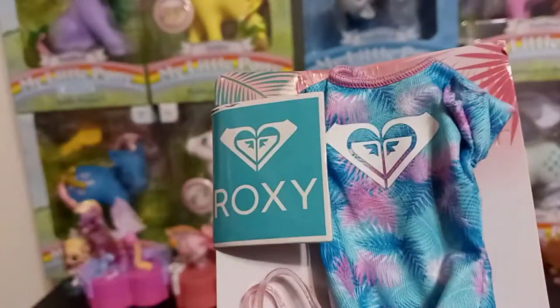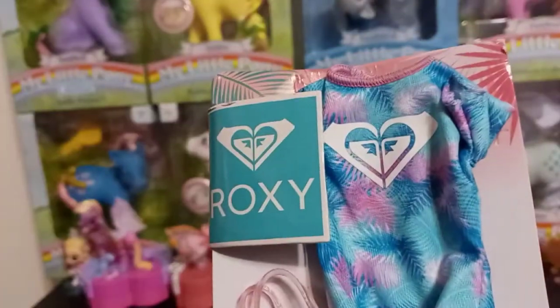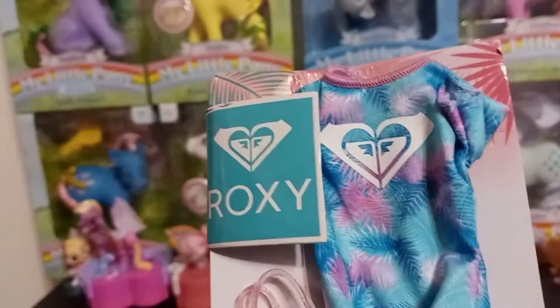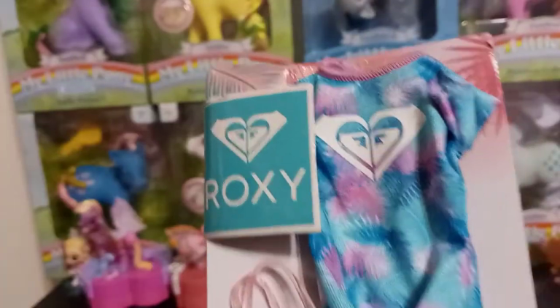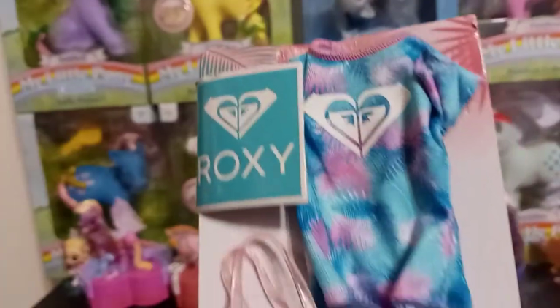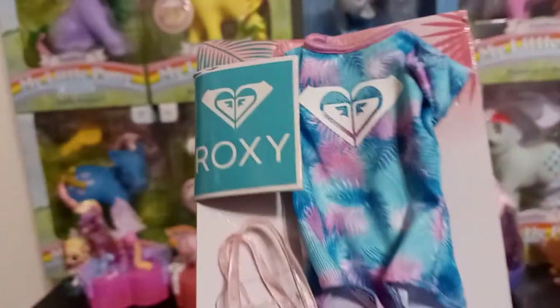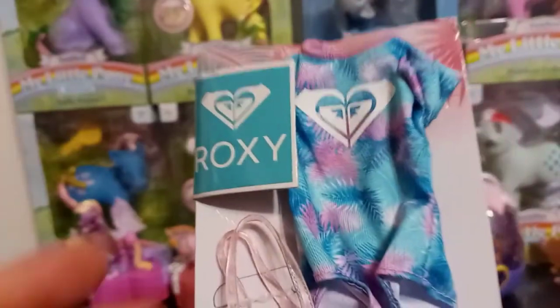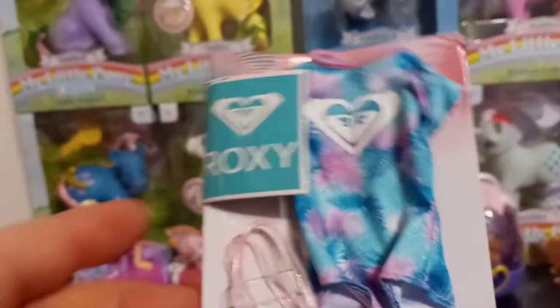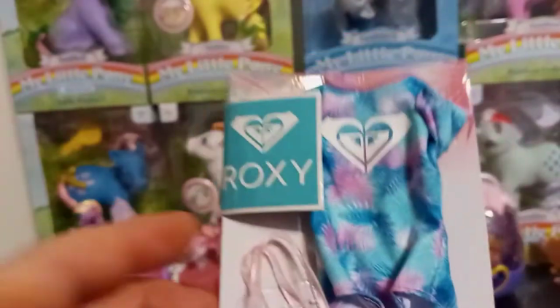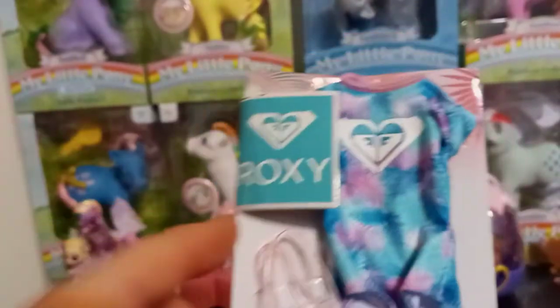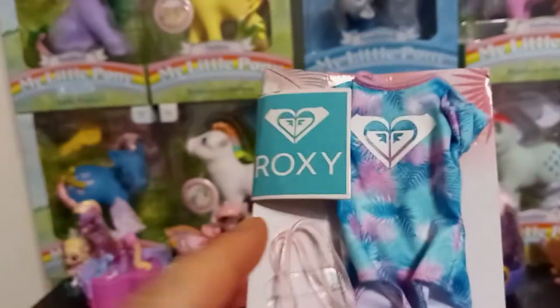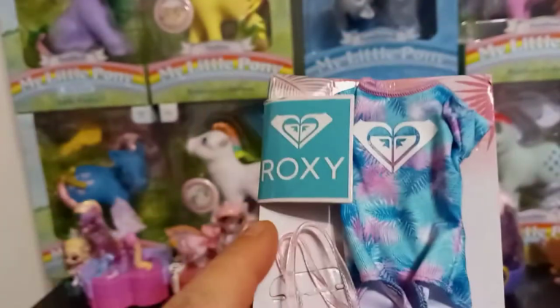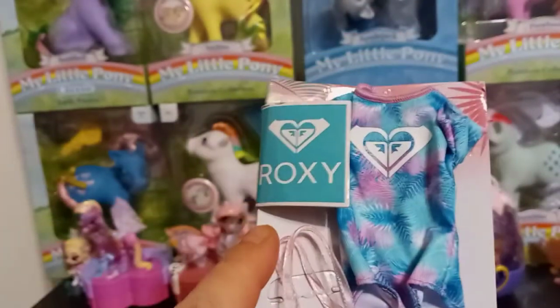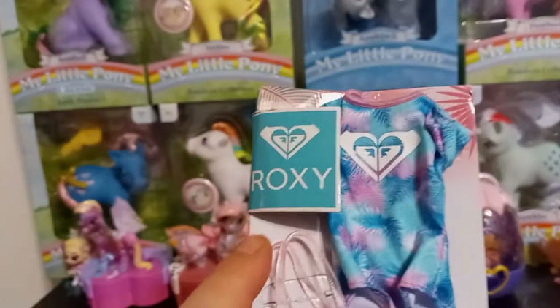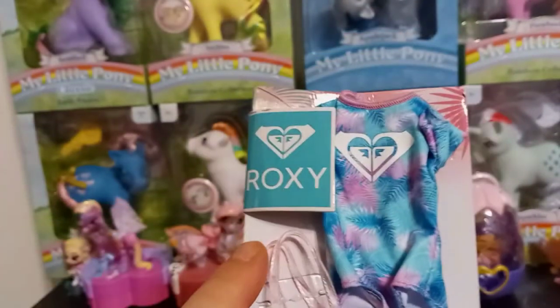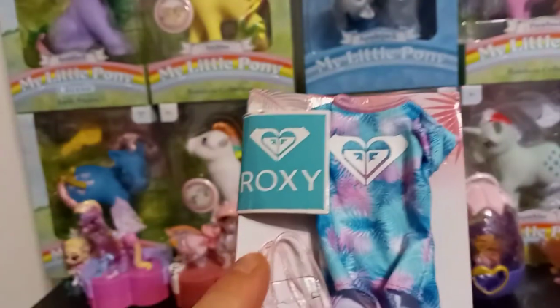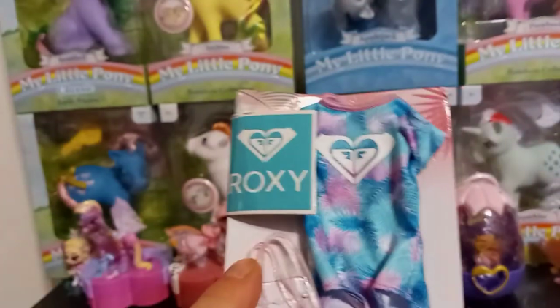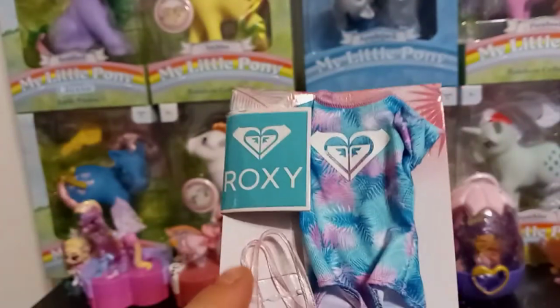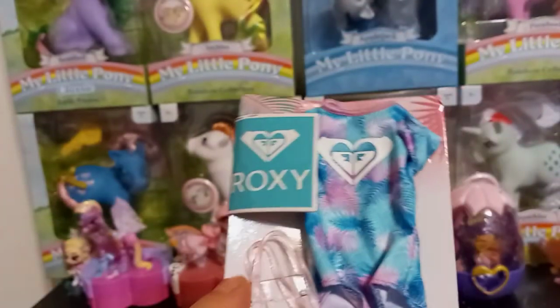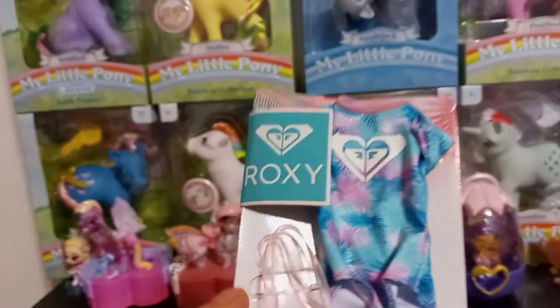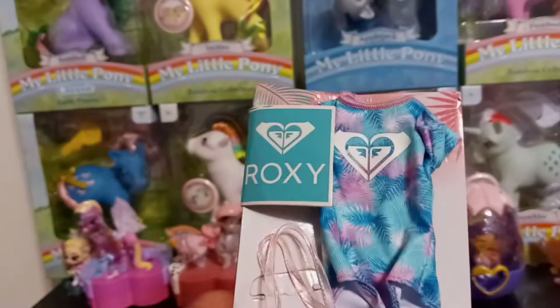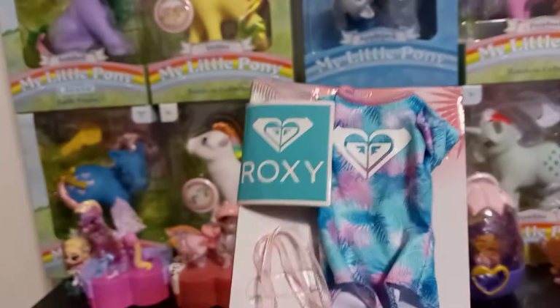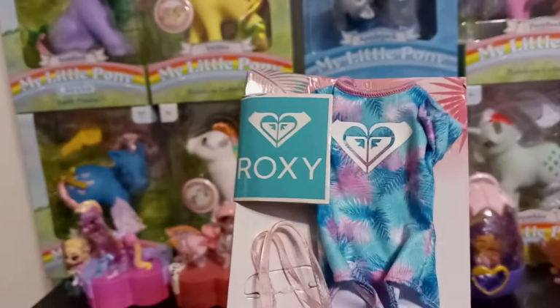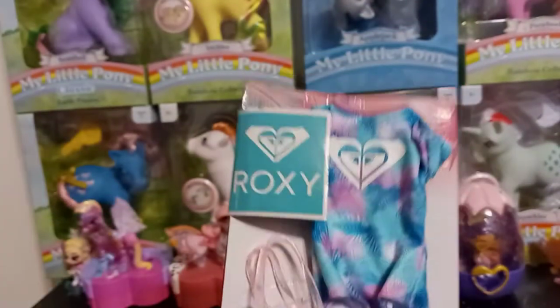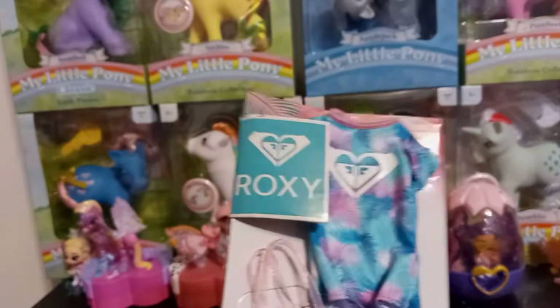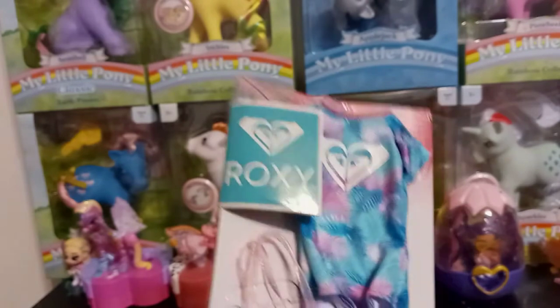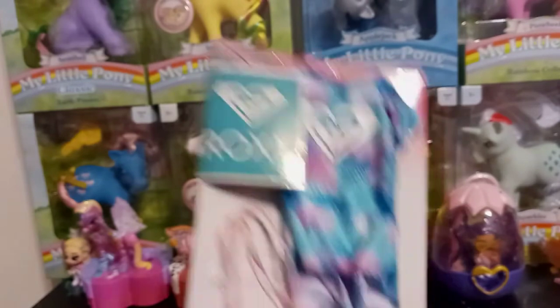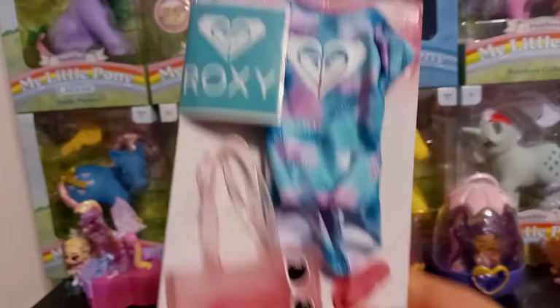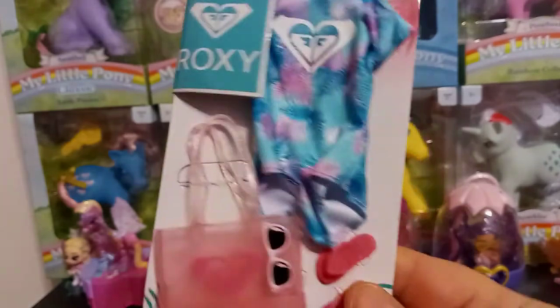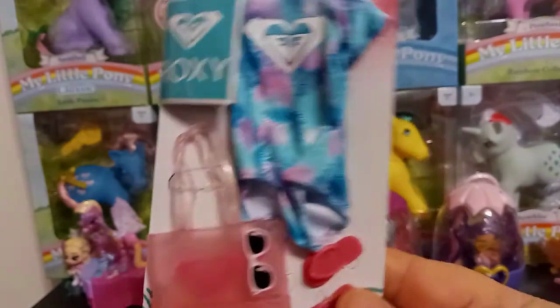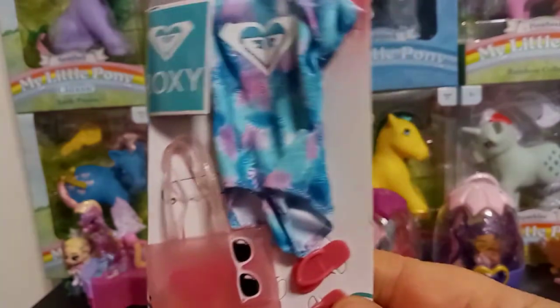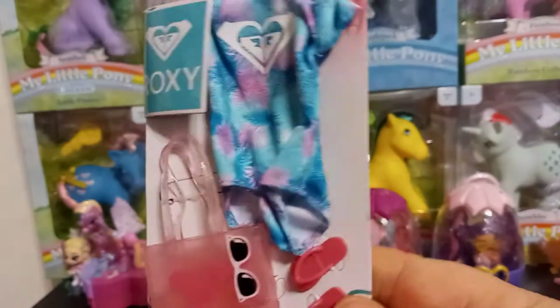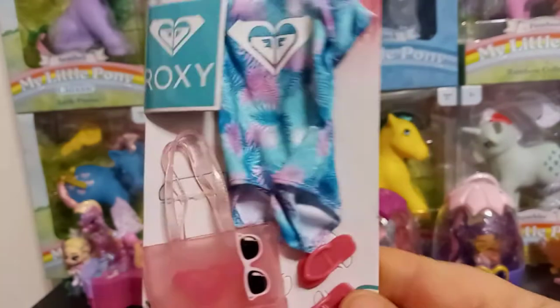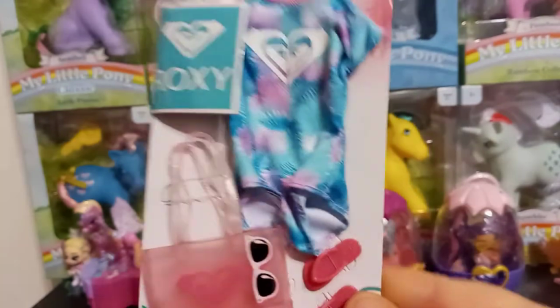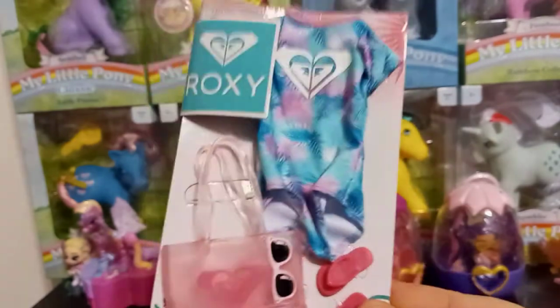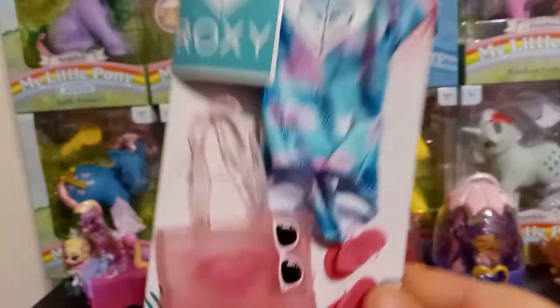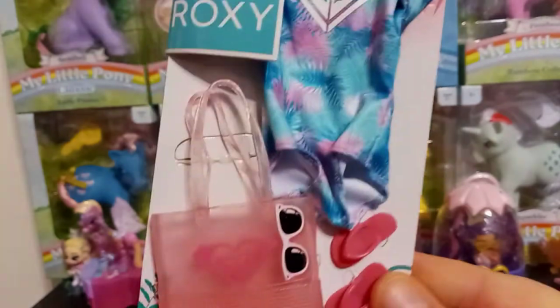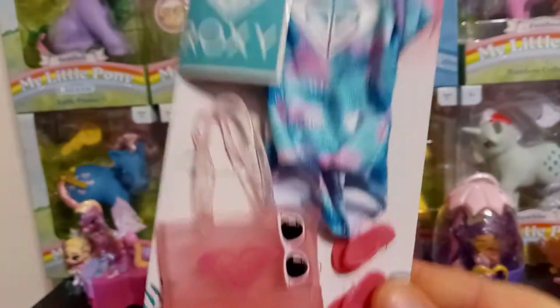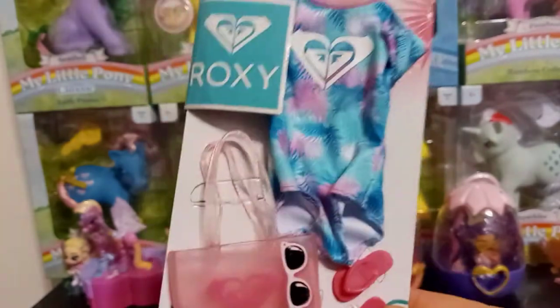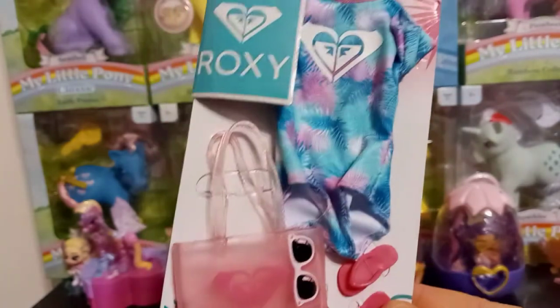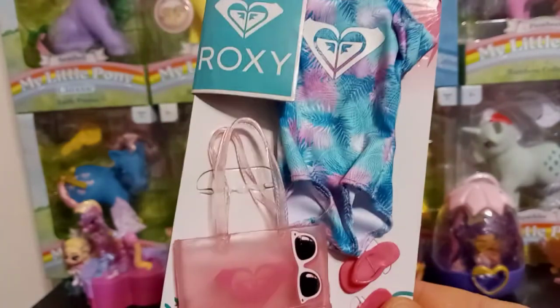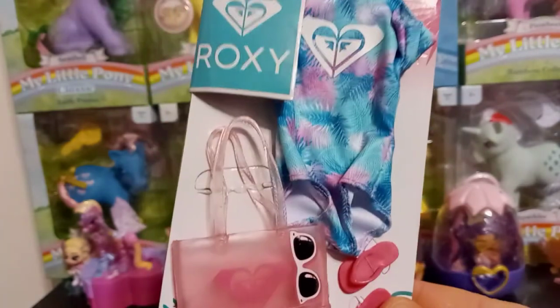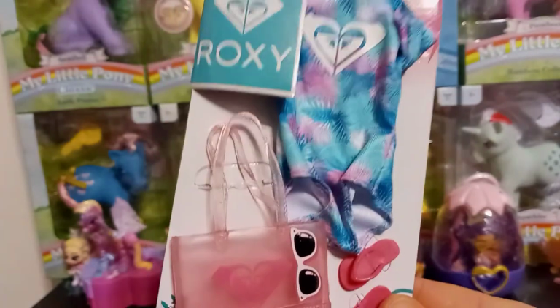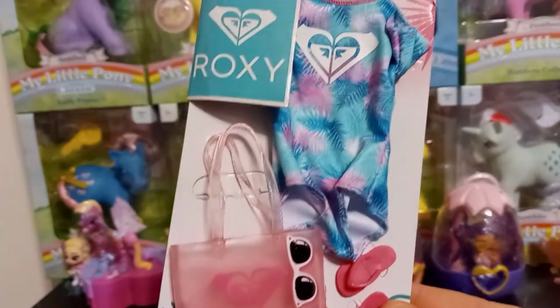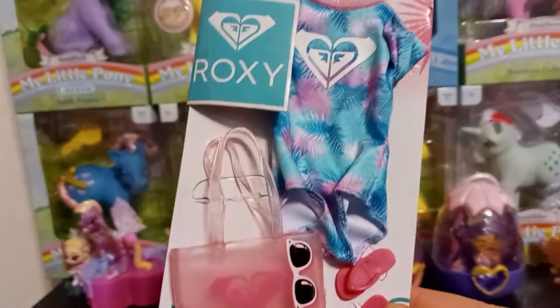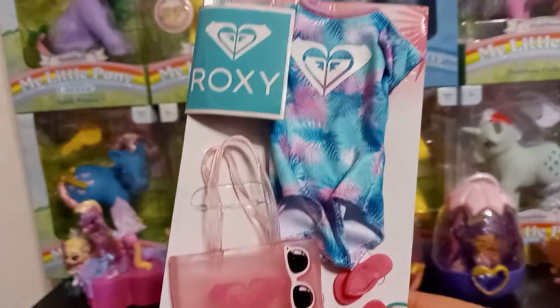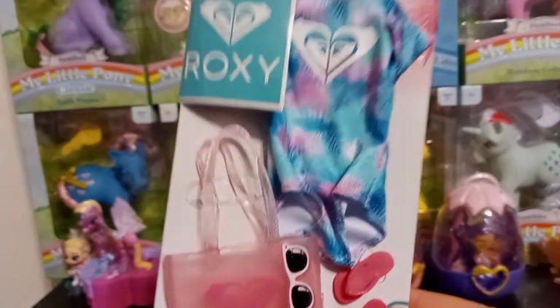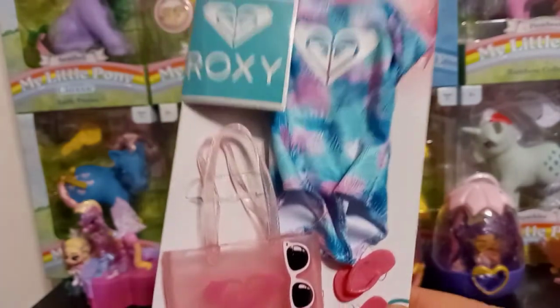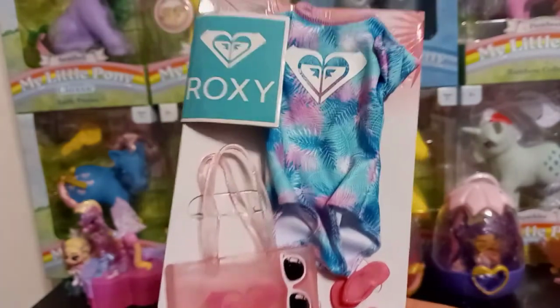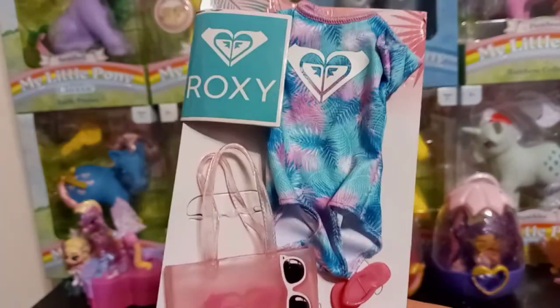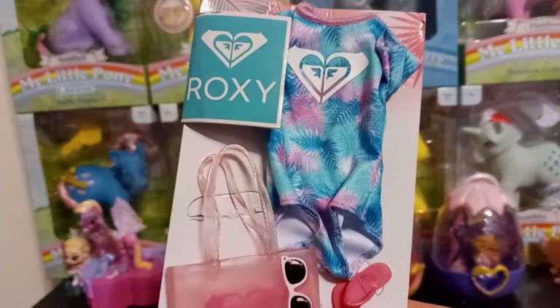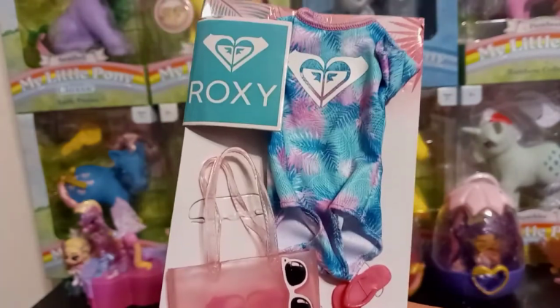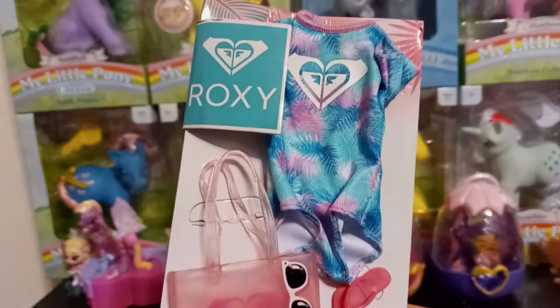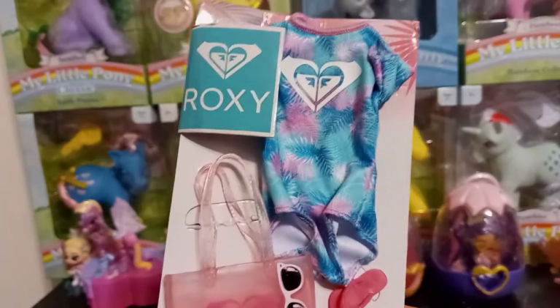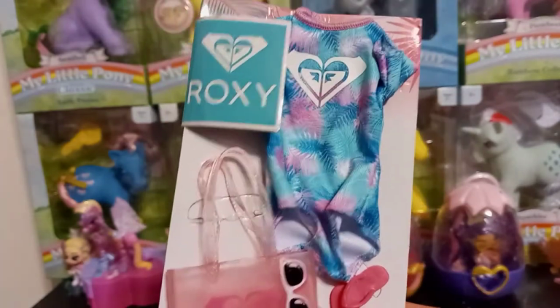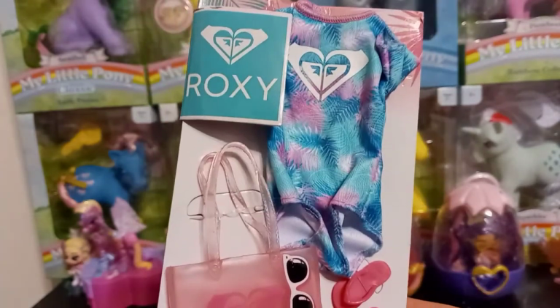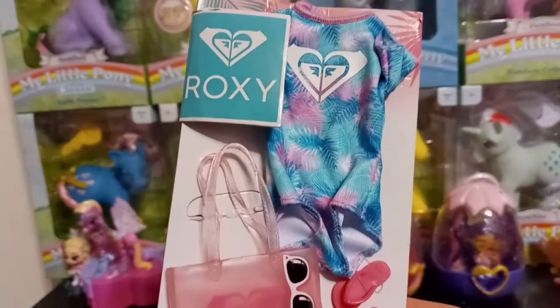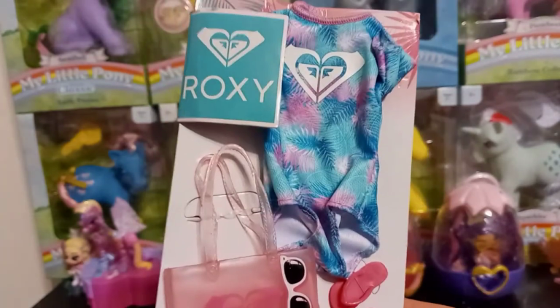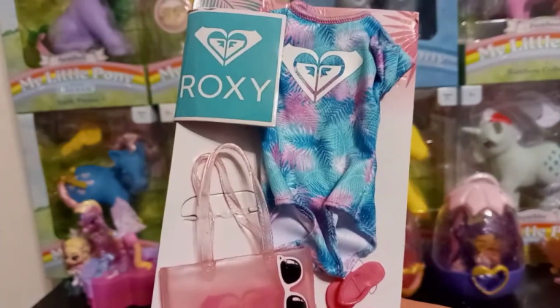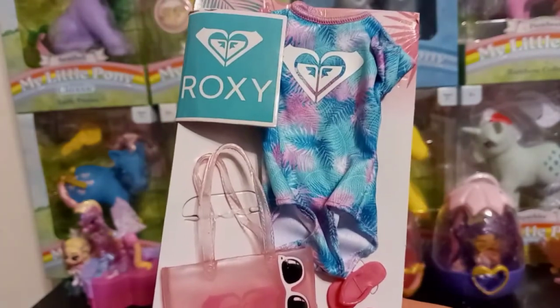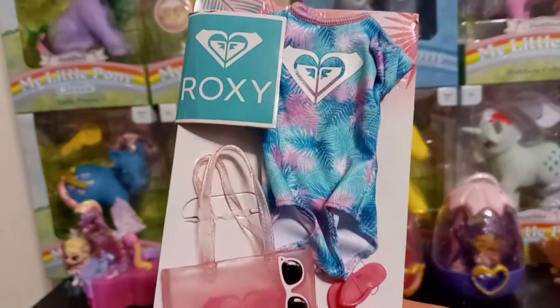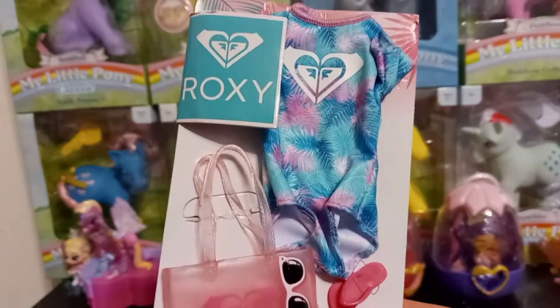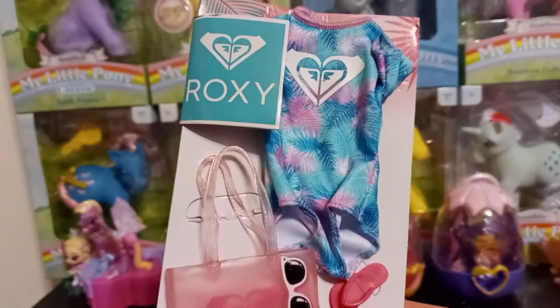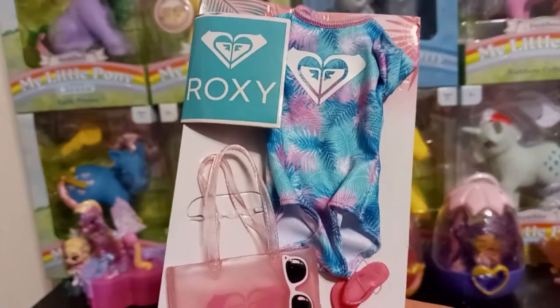Here's another Roxy outfit that we just got today — this one was at Target.